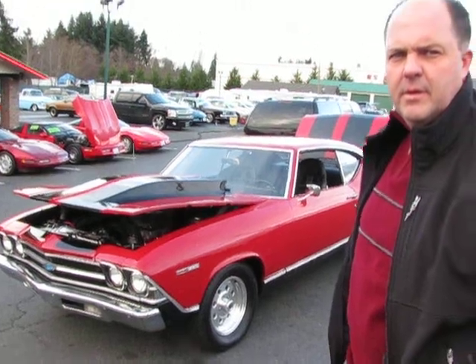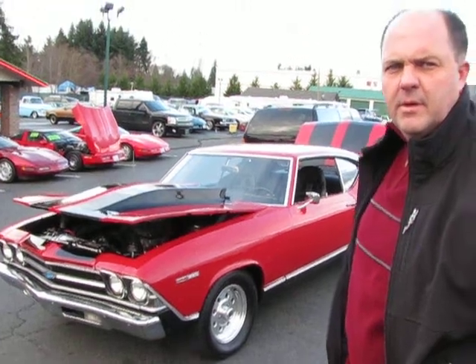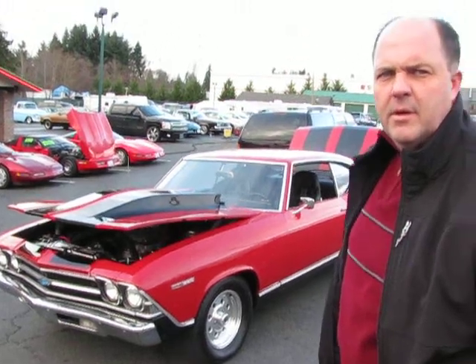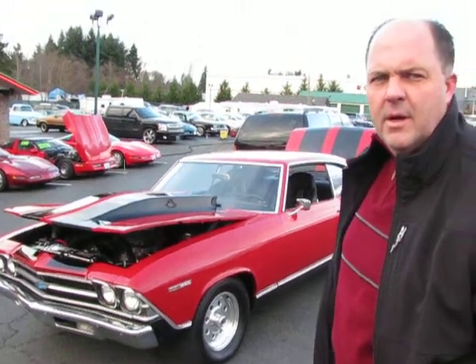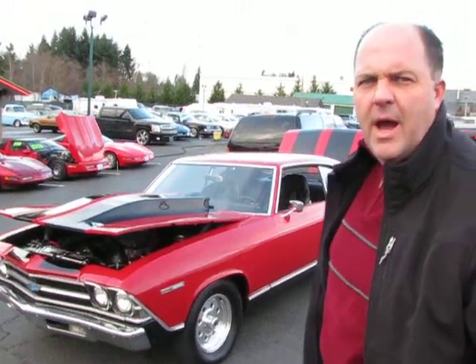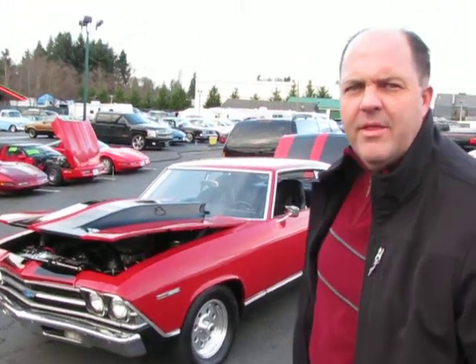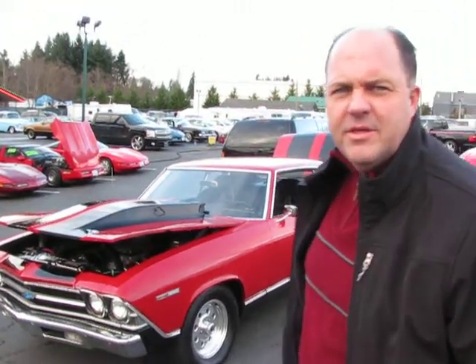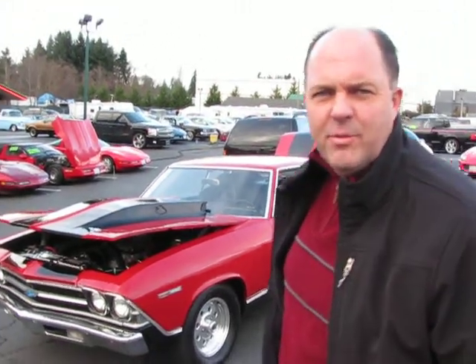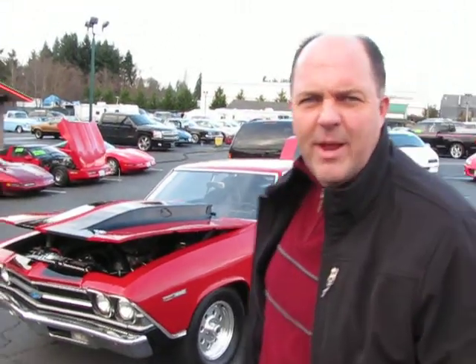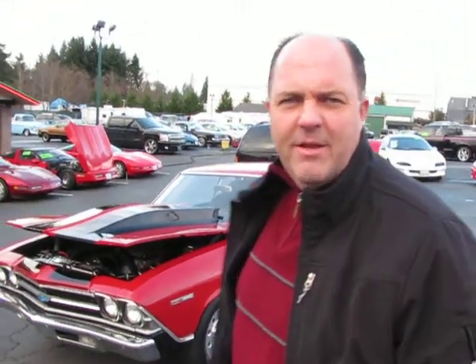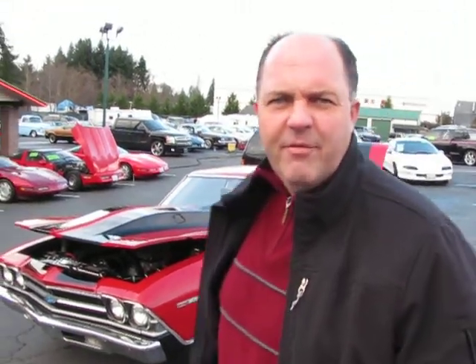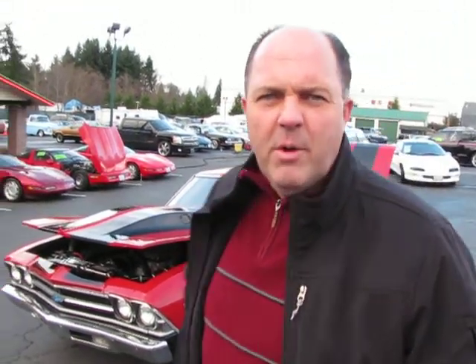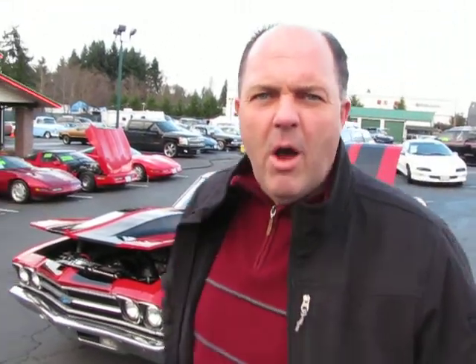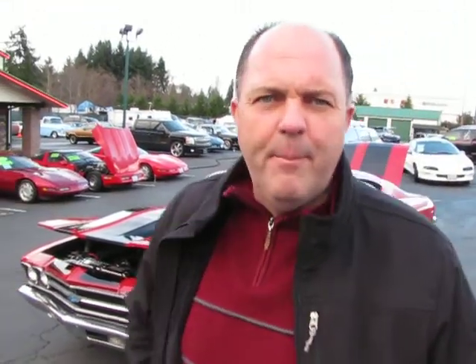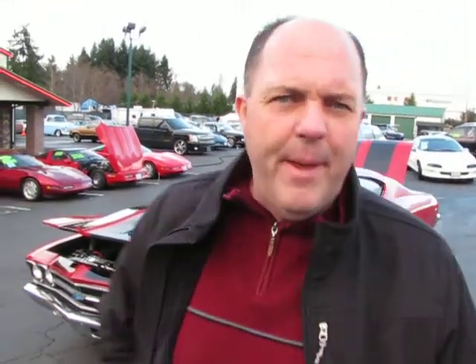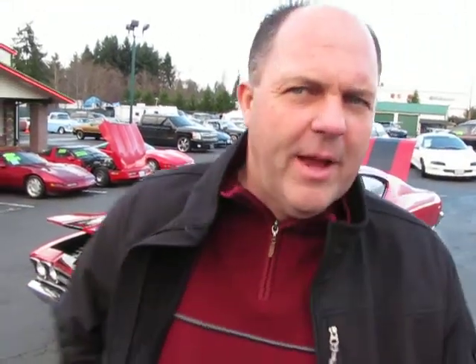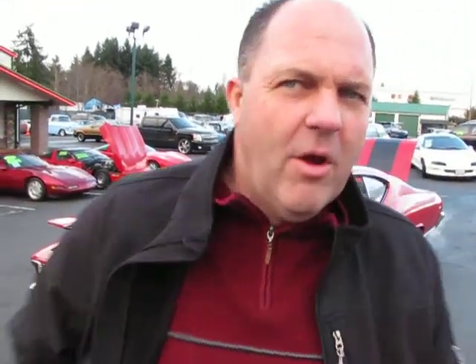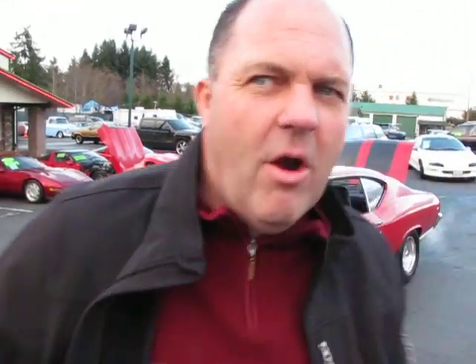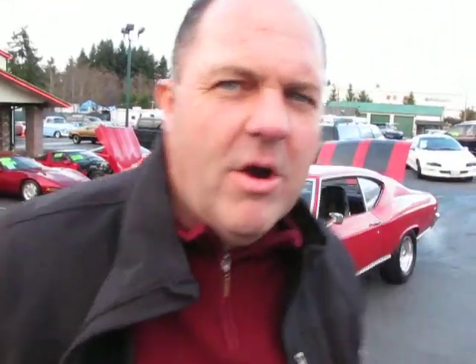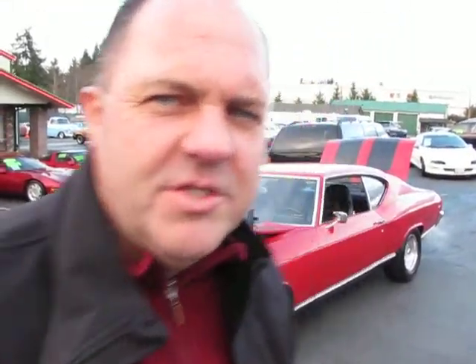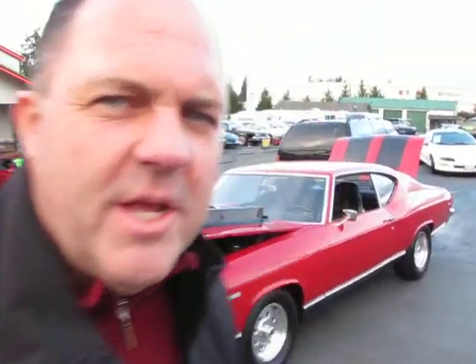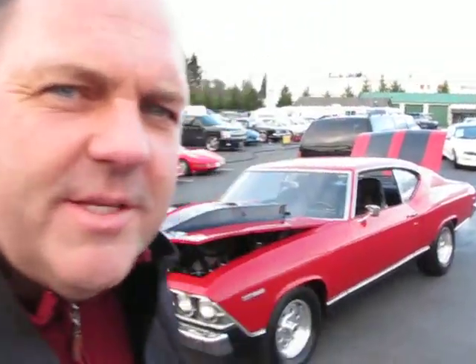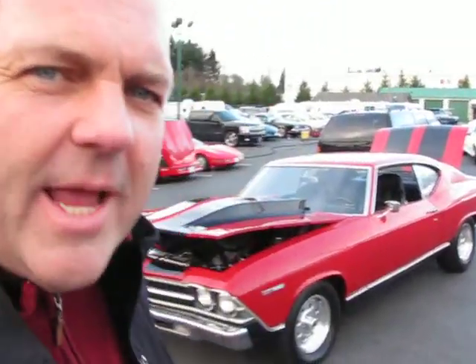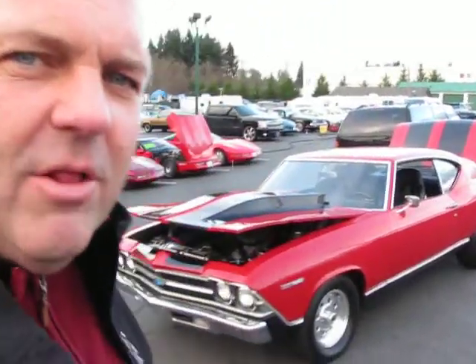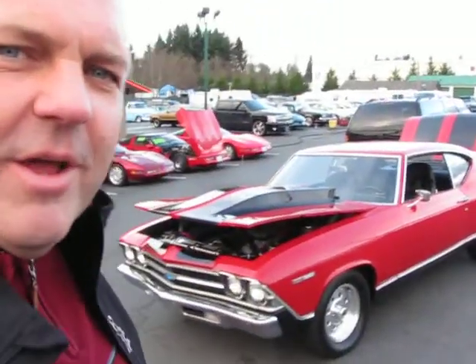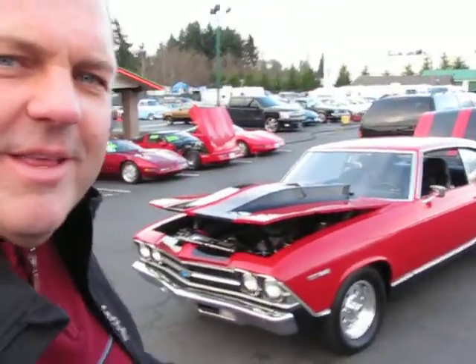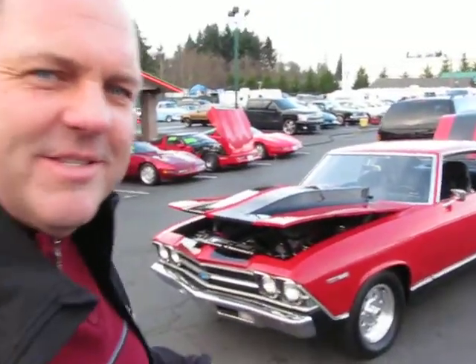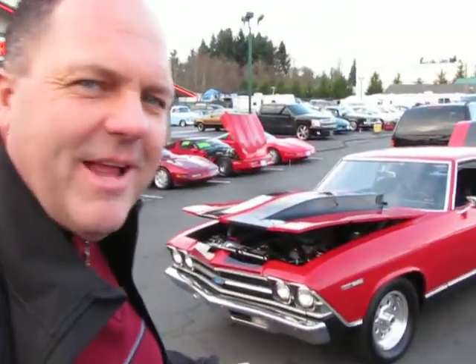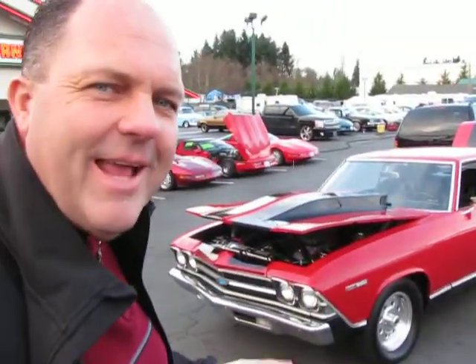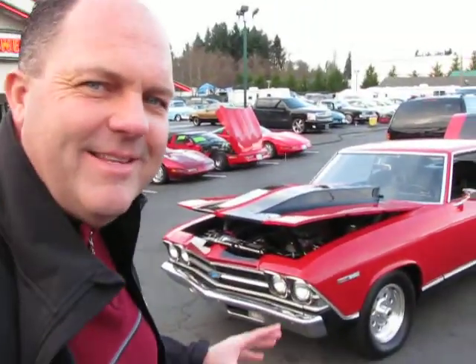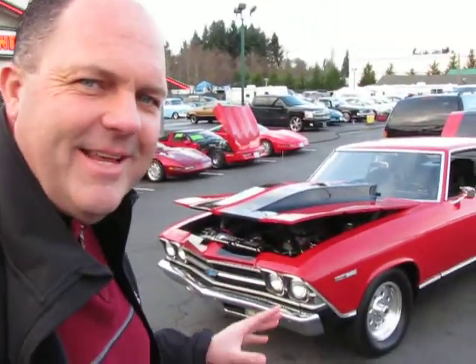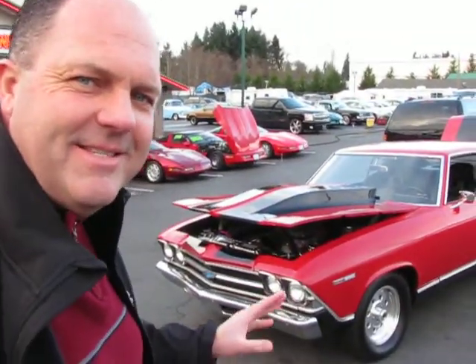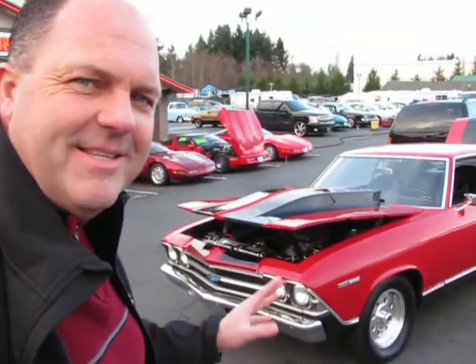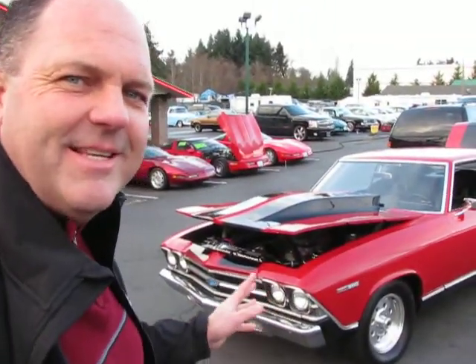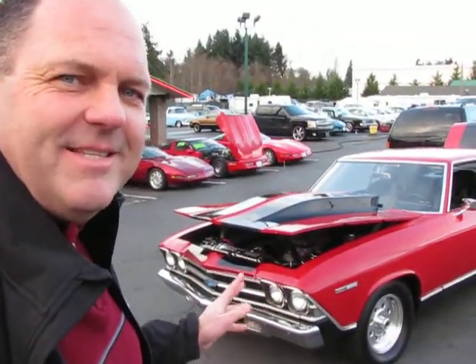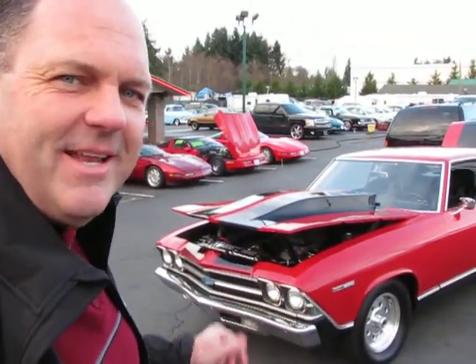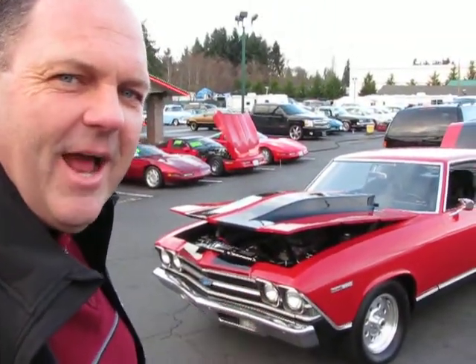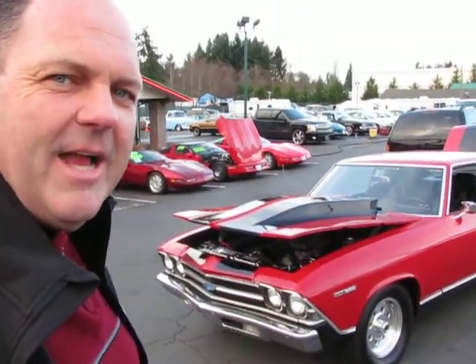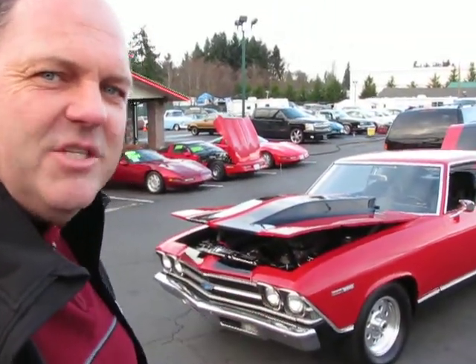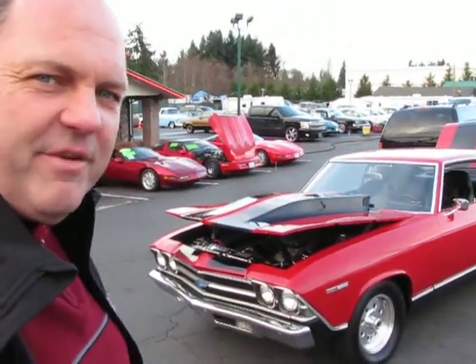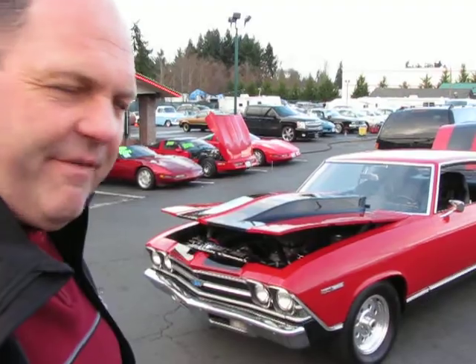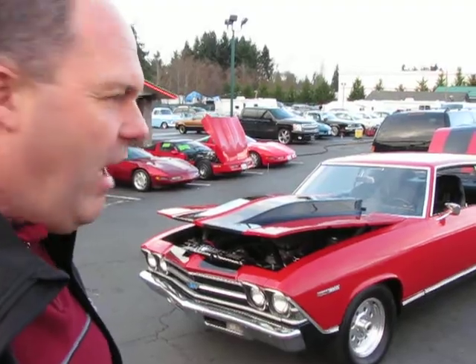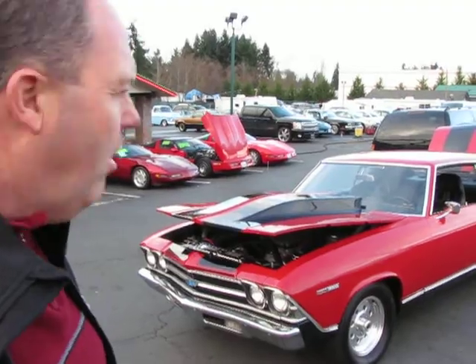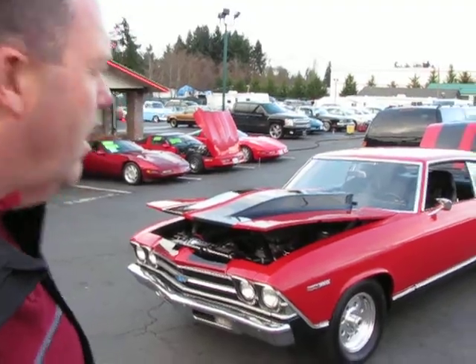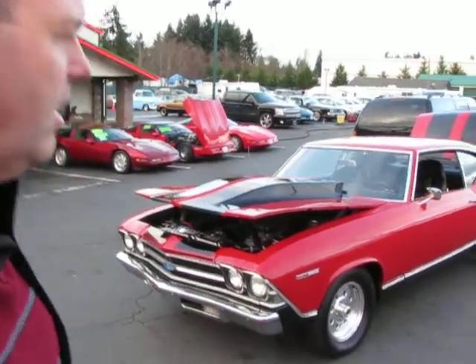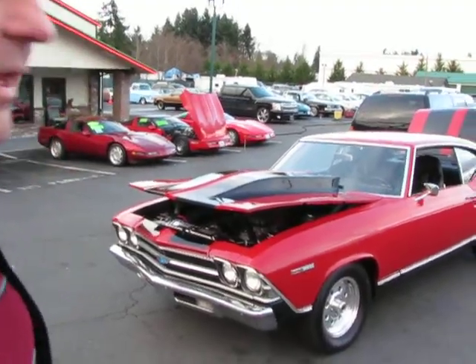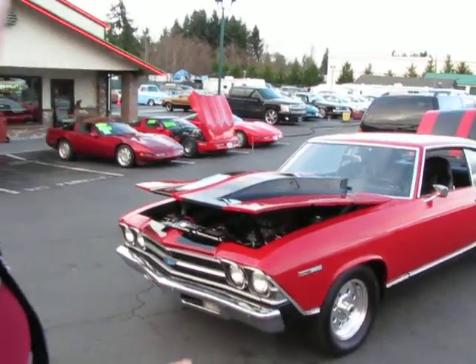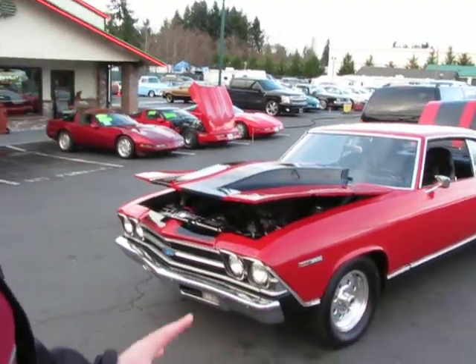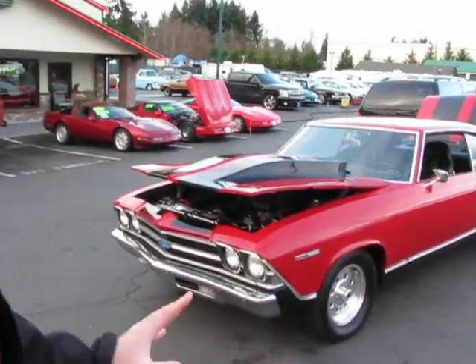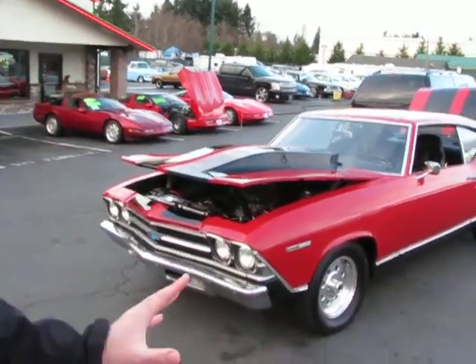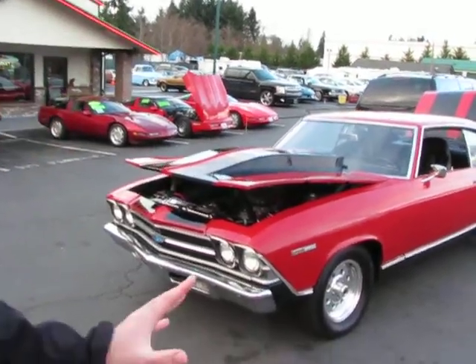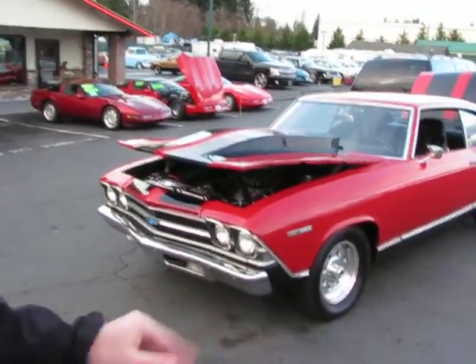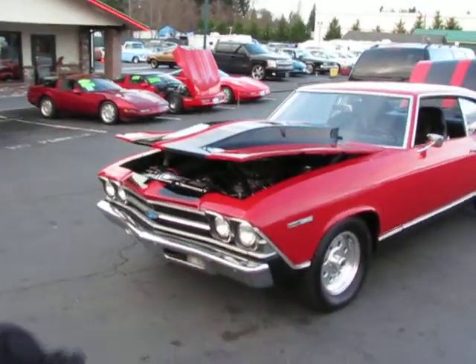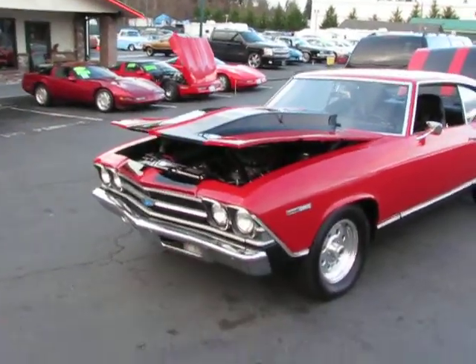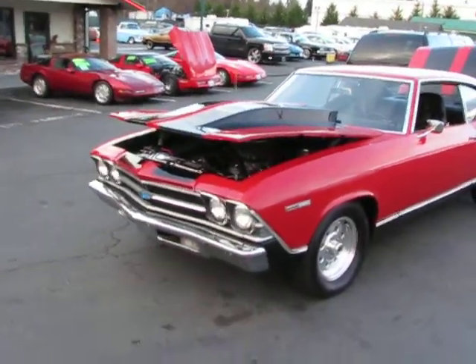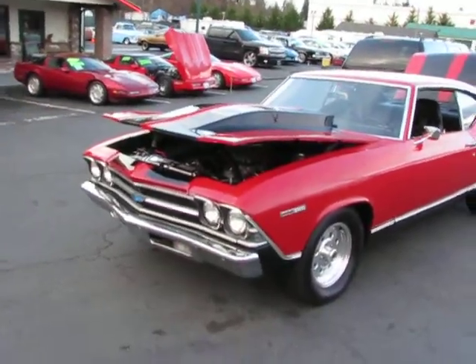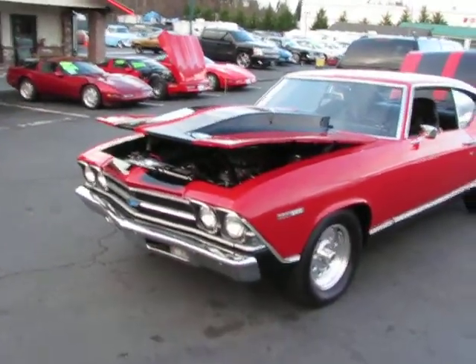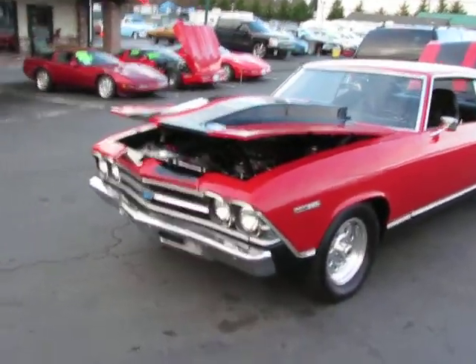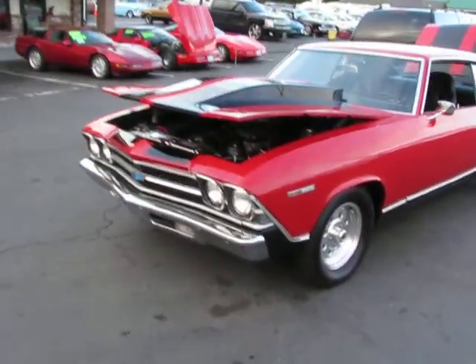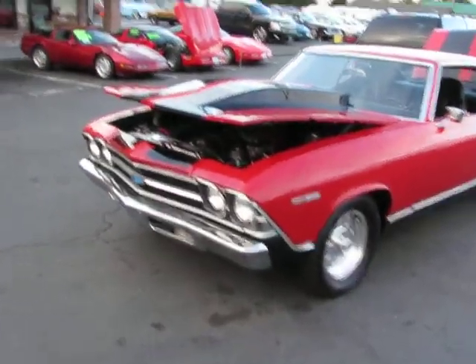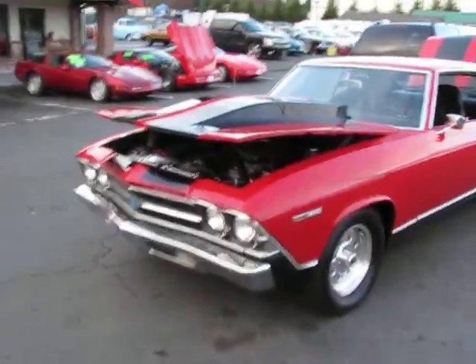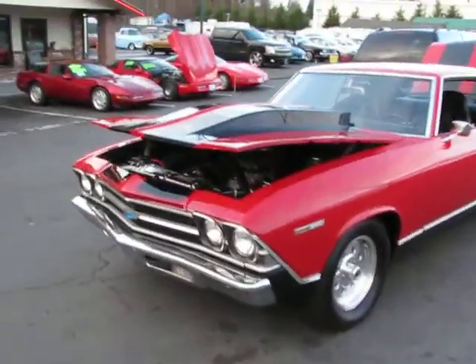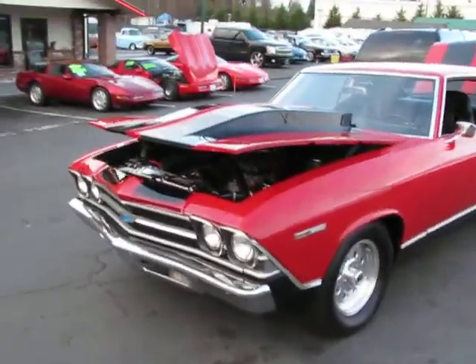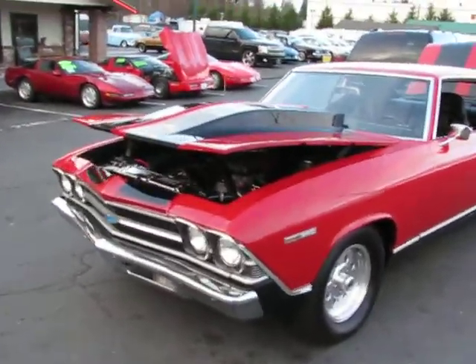Hi, this is Randy from Compaq Cars. Take a look at this 1969 Chevelle little small block street racer we got here.